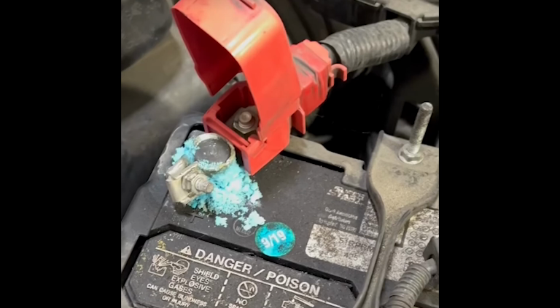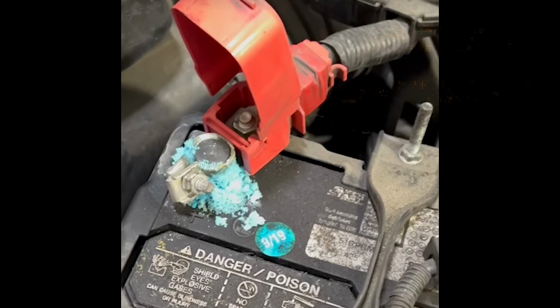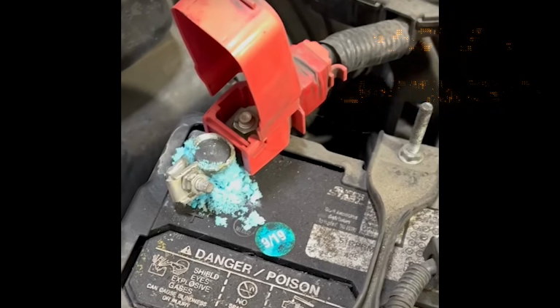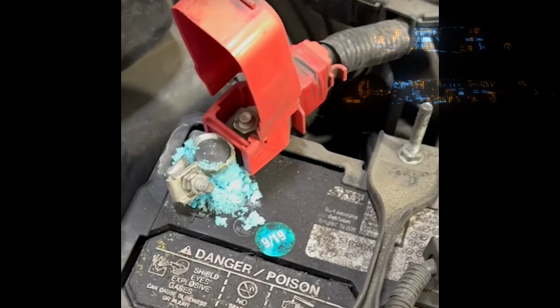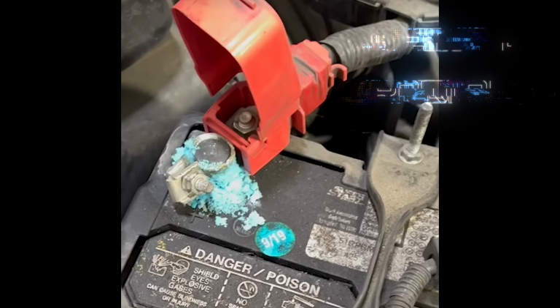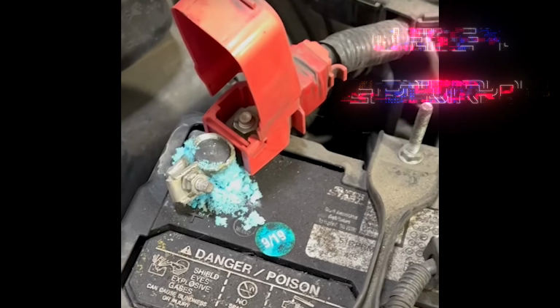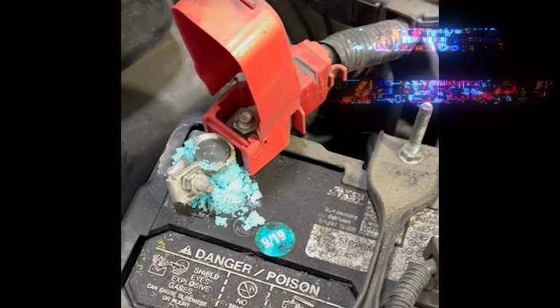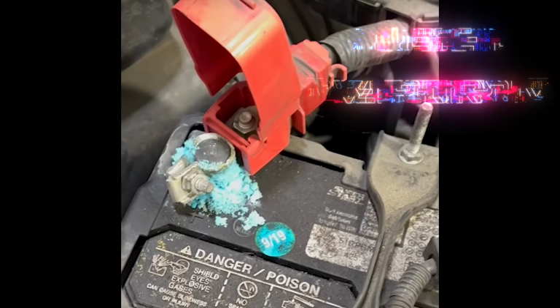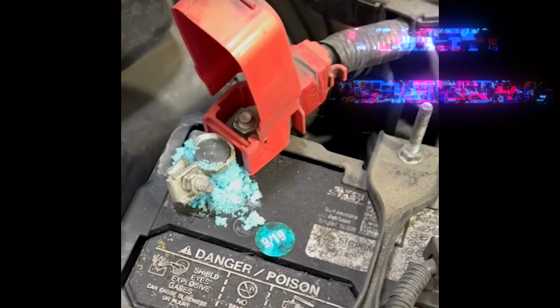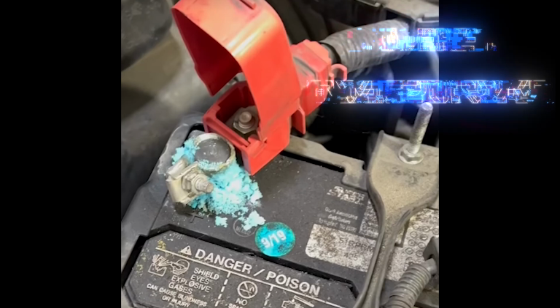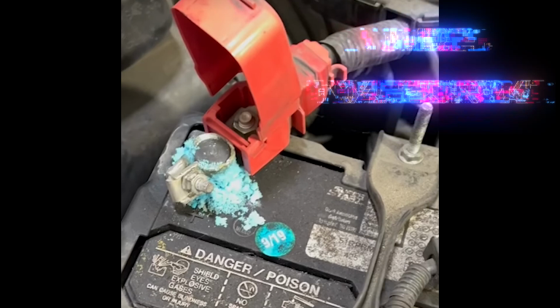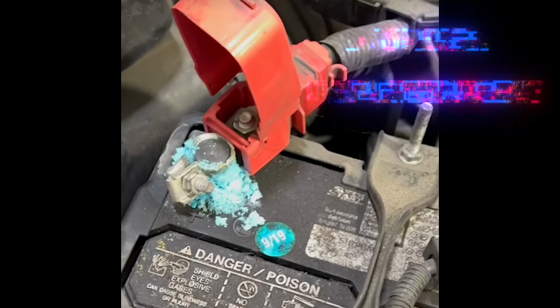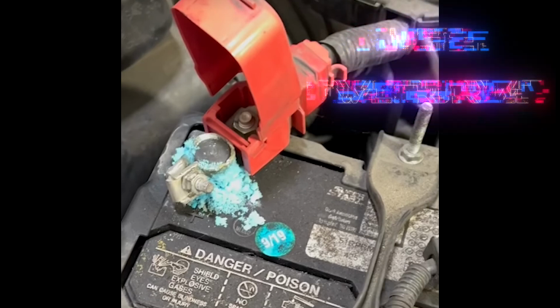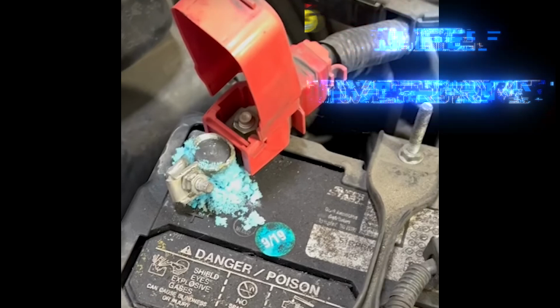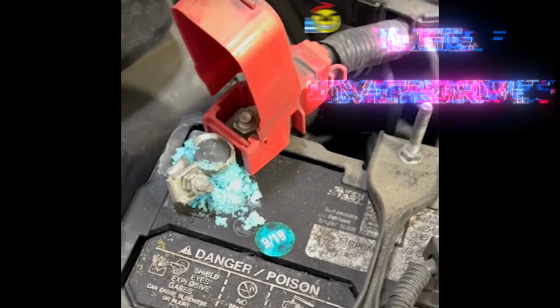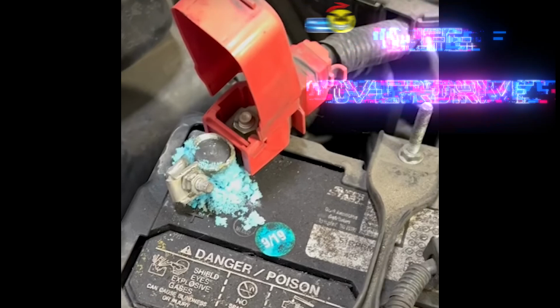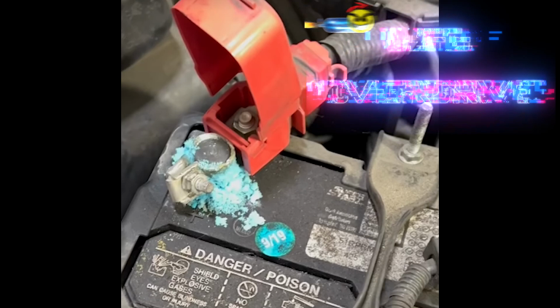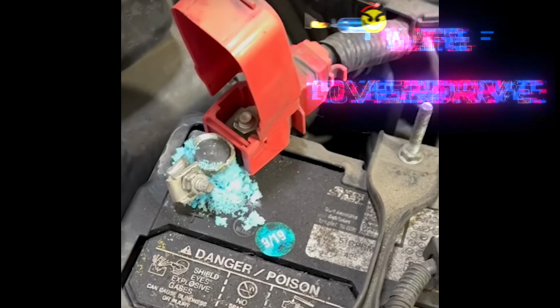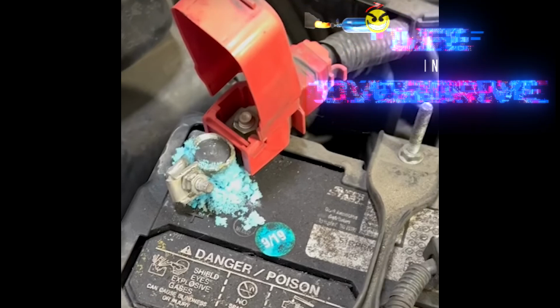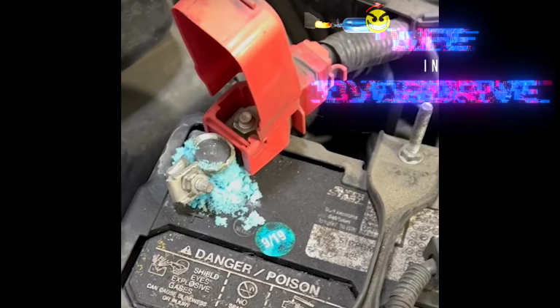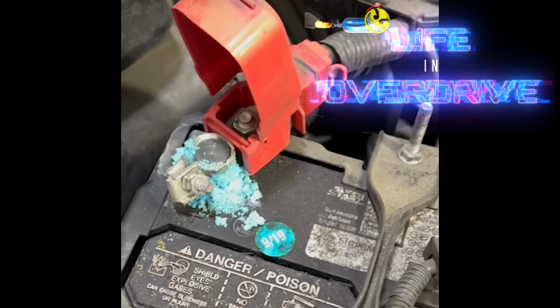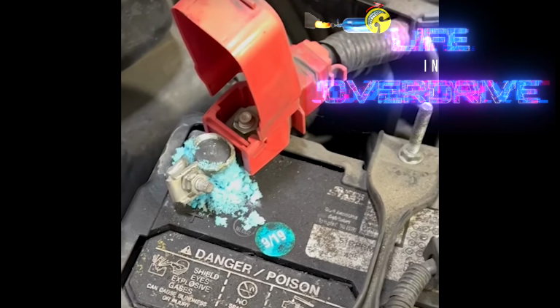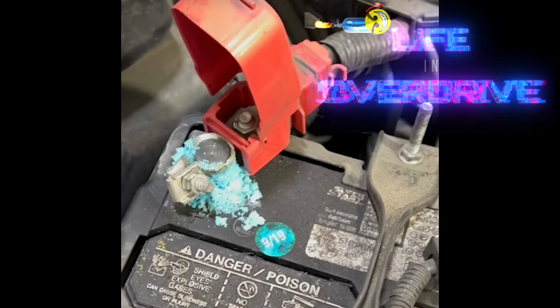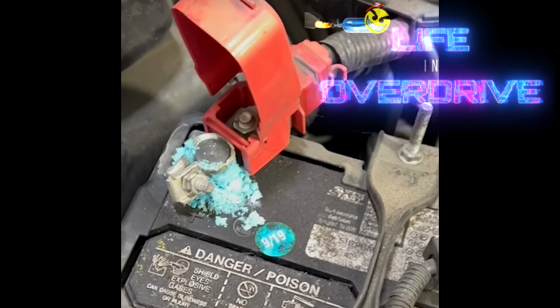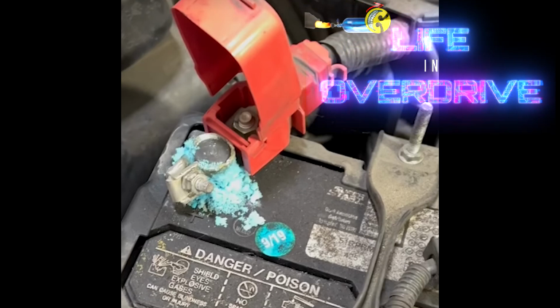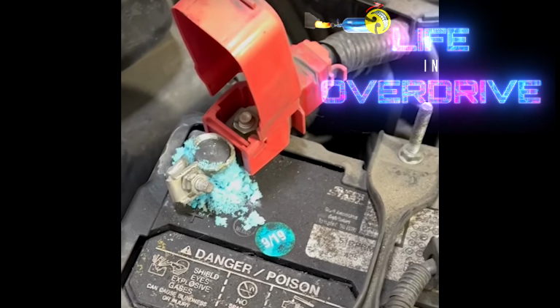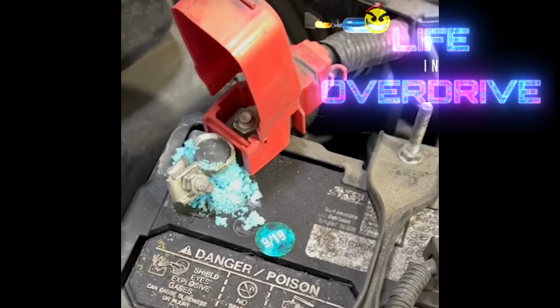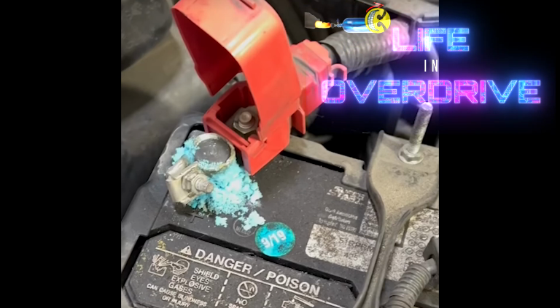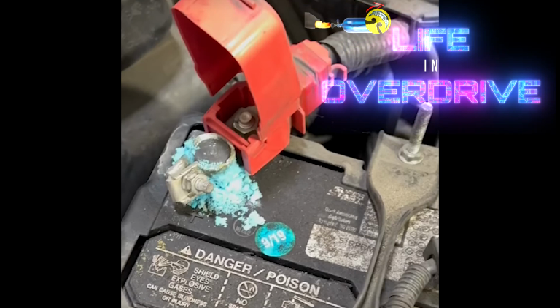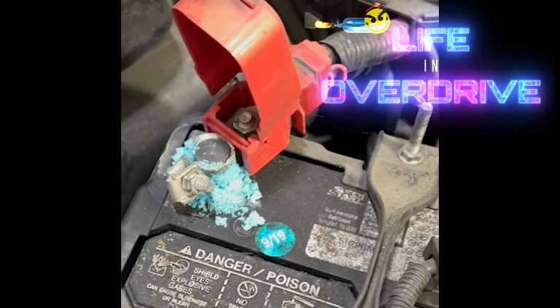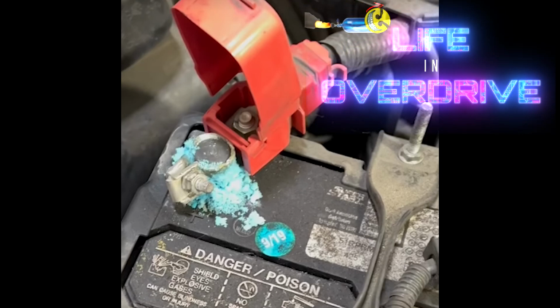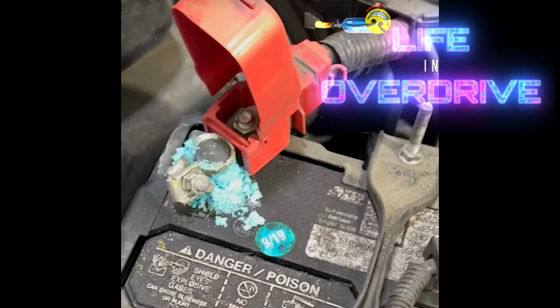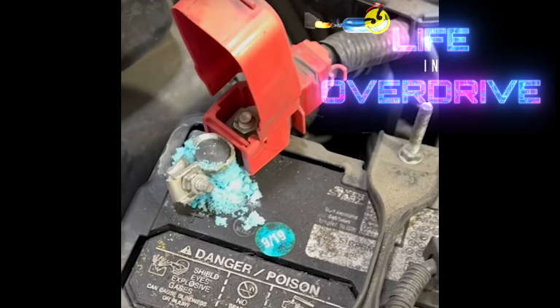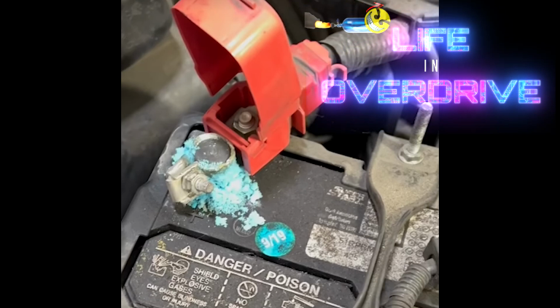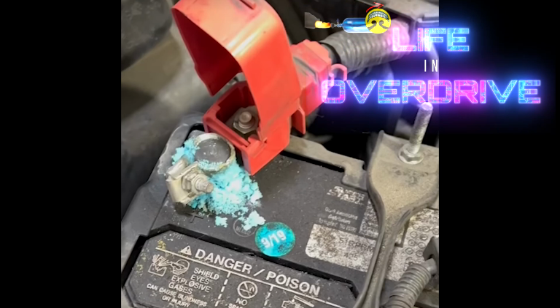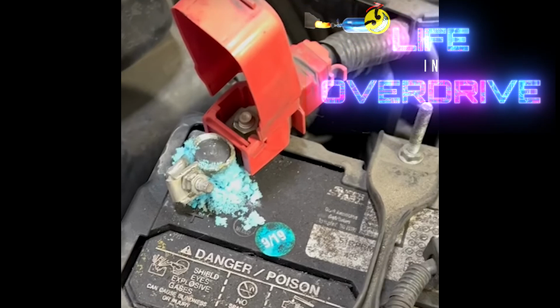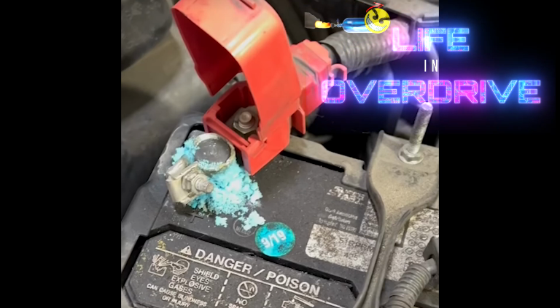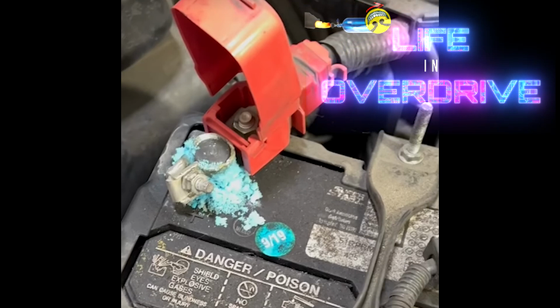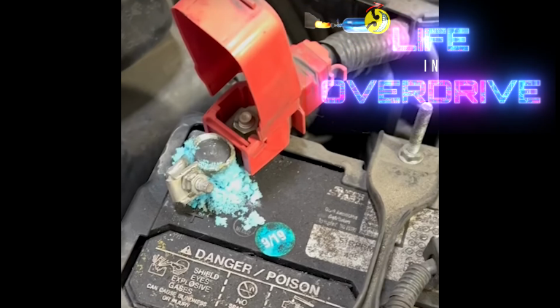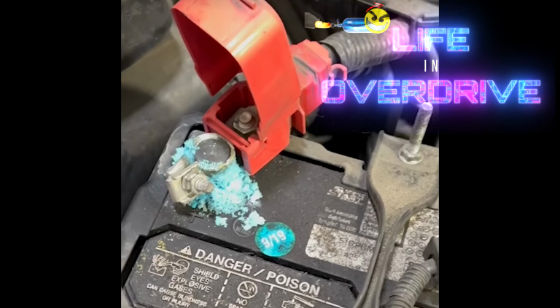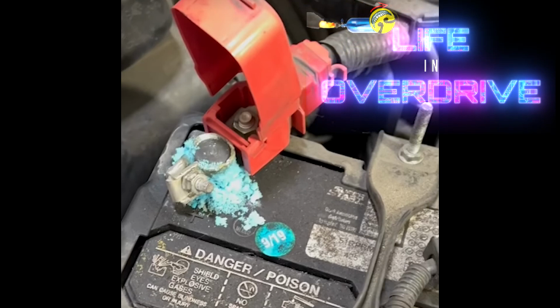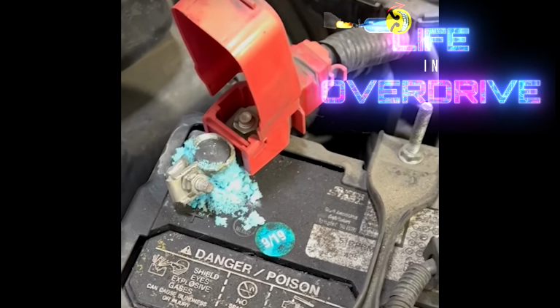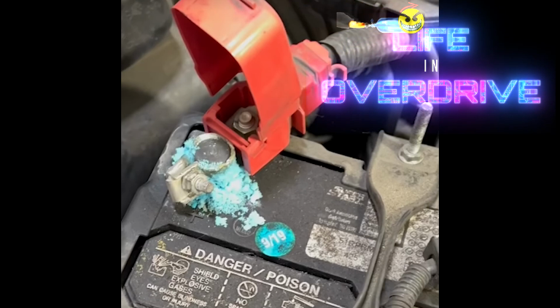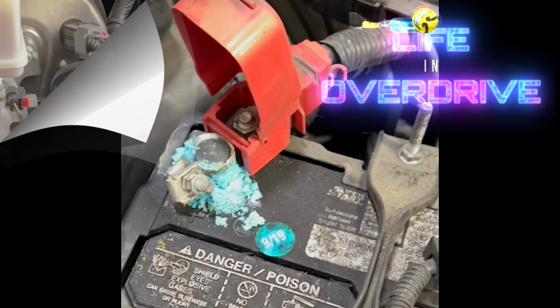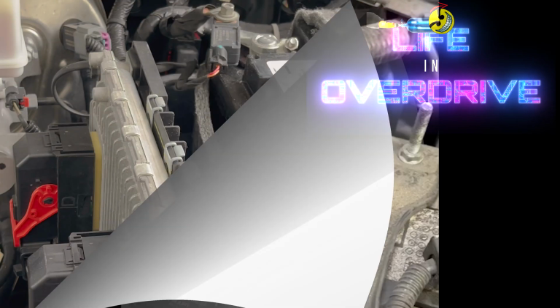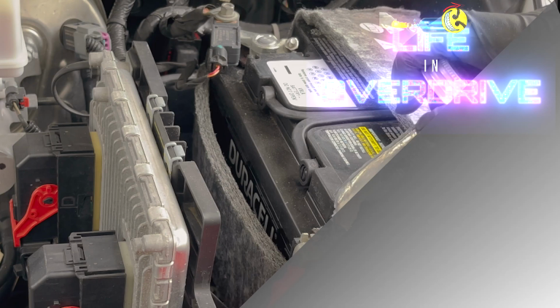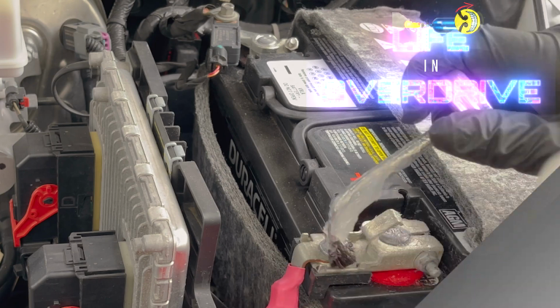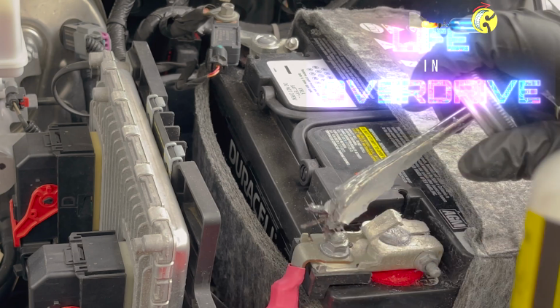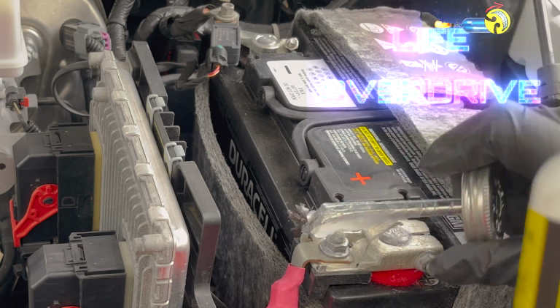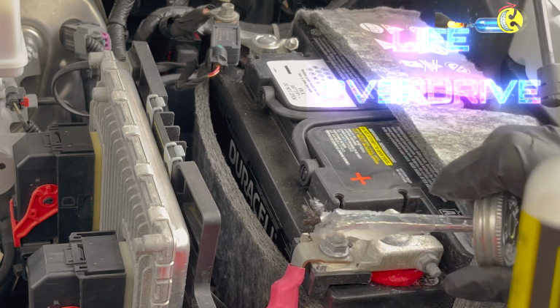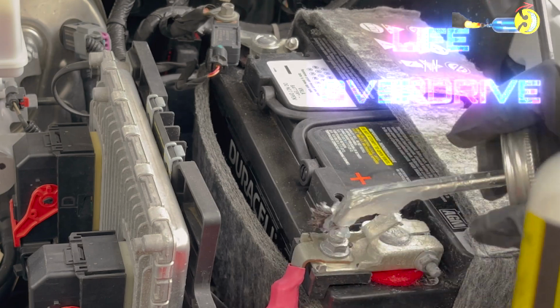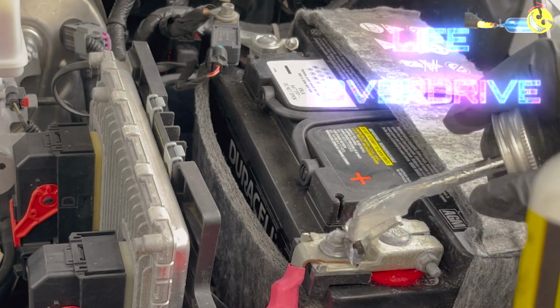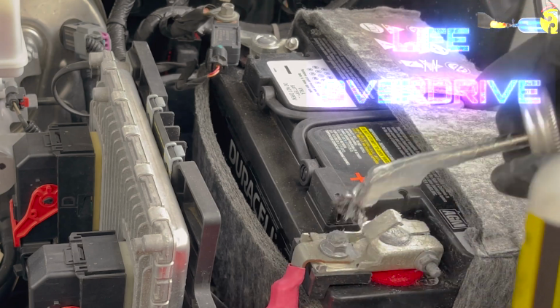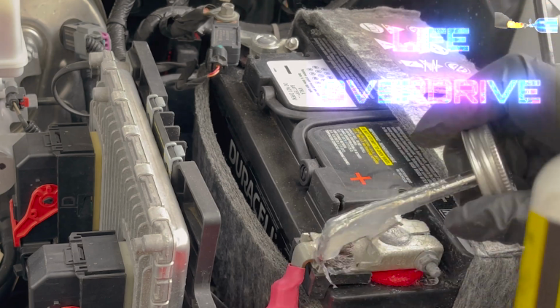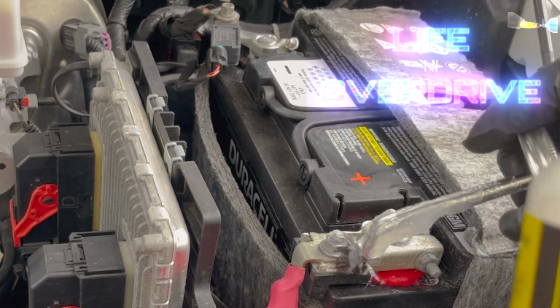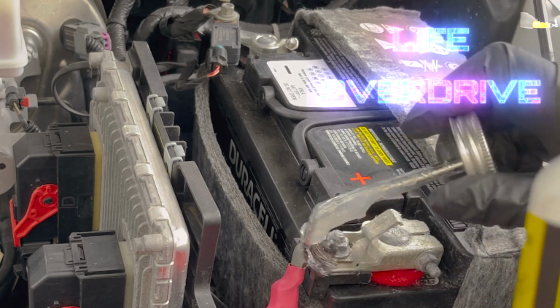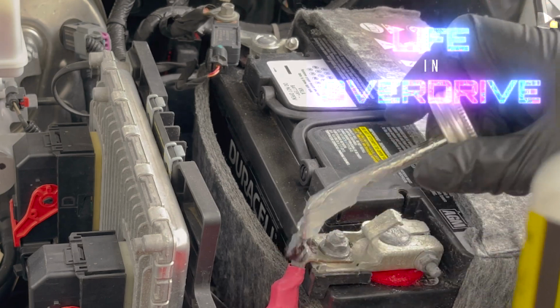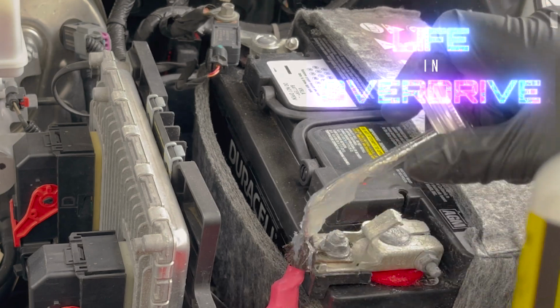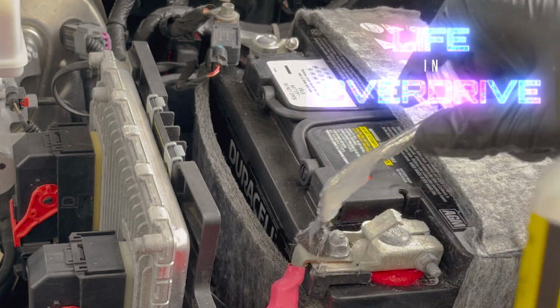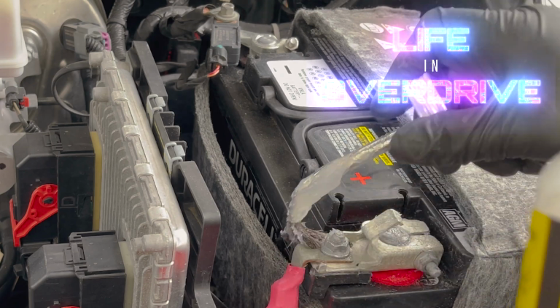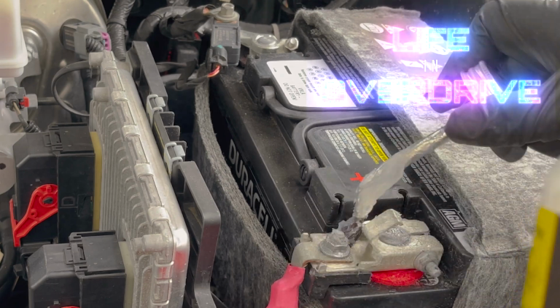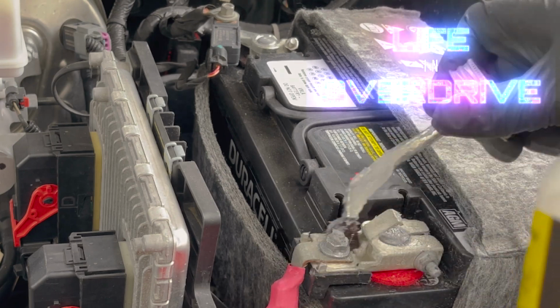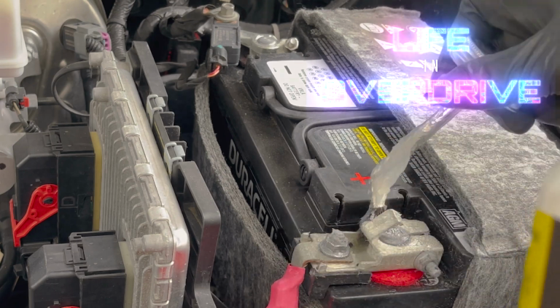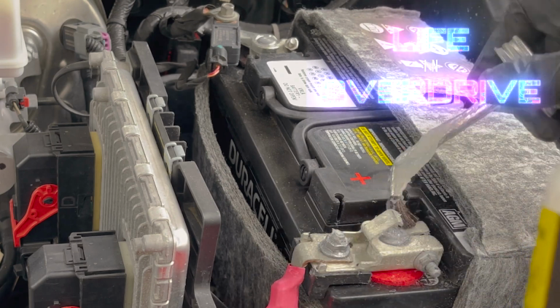This video will show you how to safely clean your battery terminals and cables, from dirty like this to nice and clean like this.